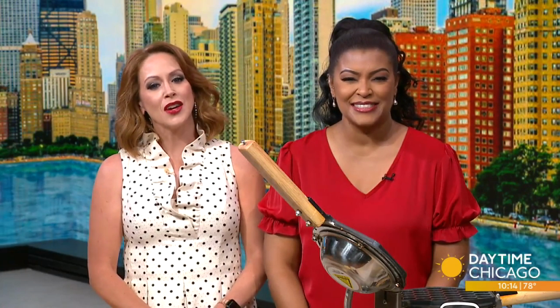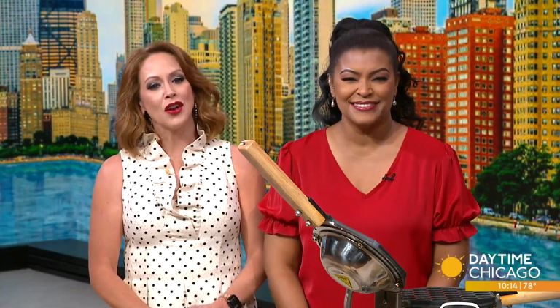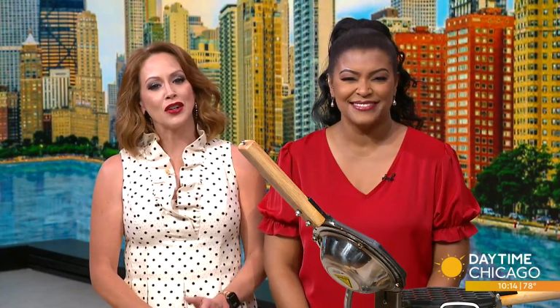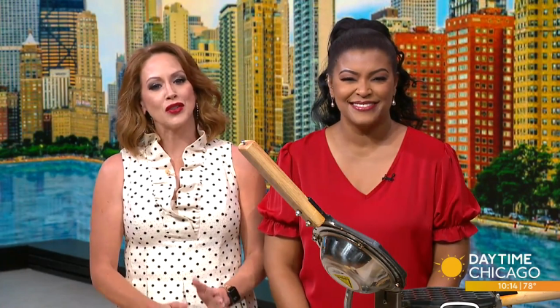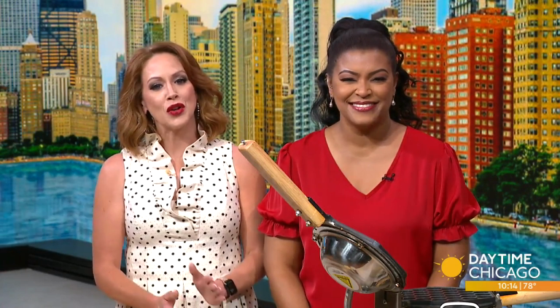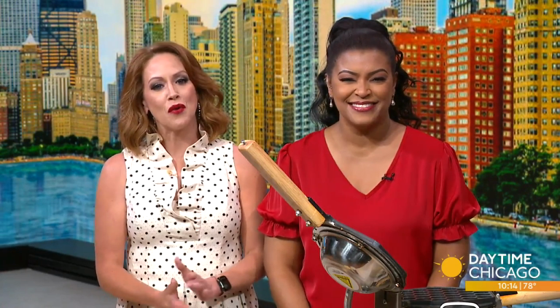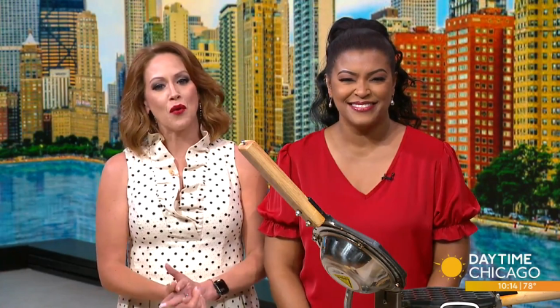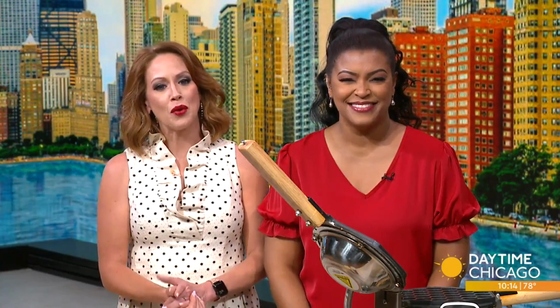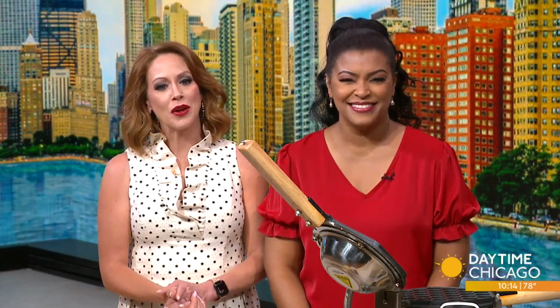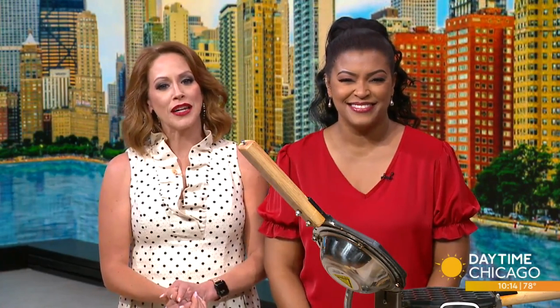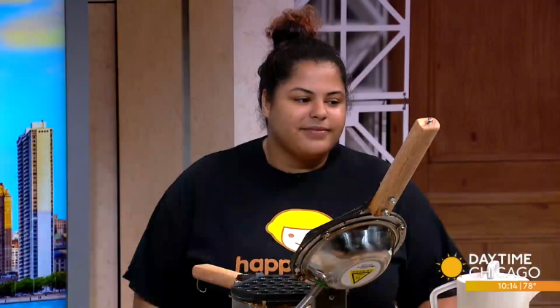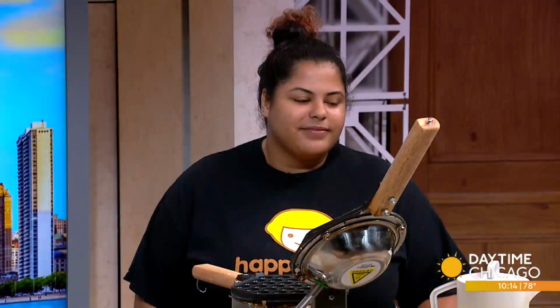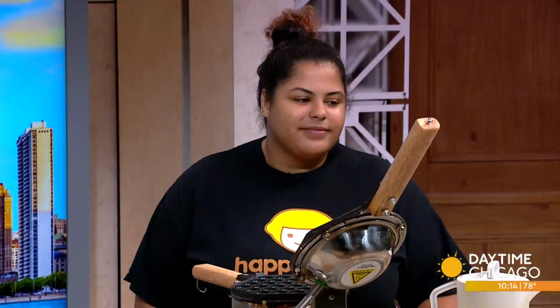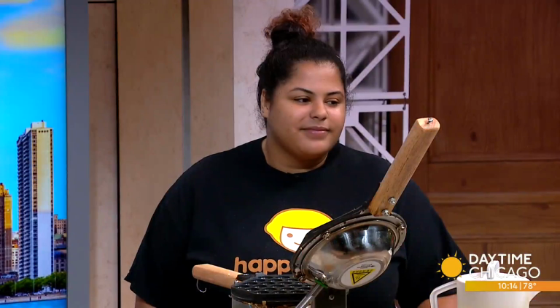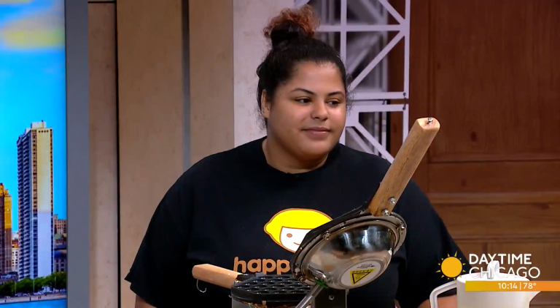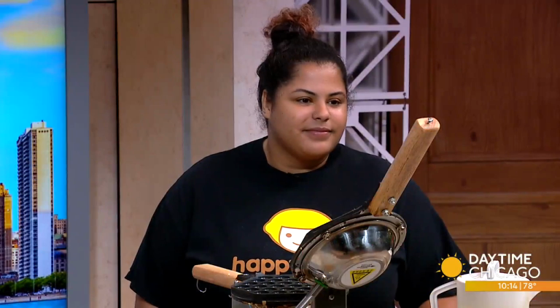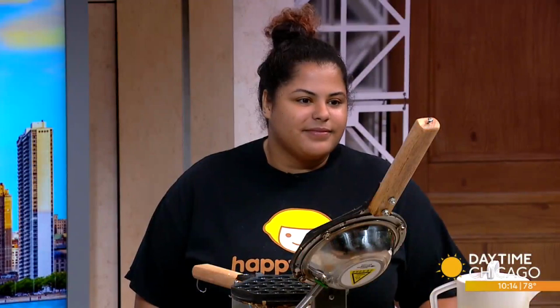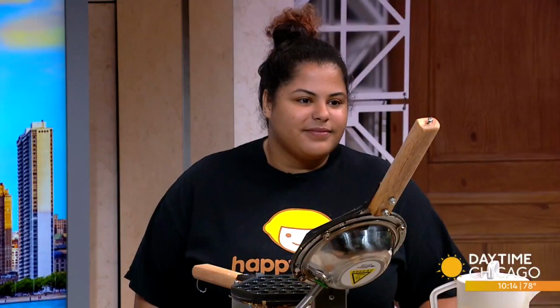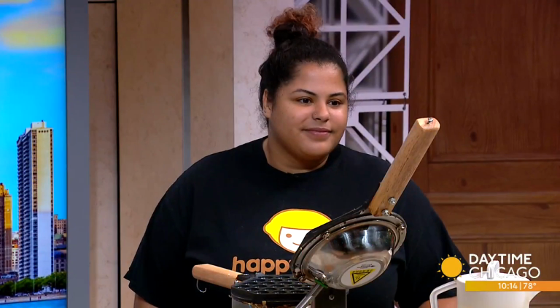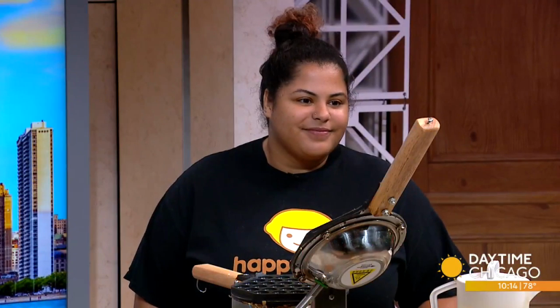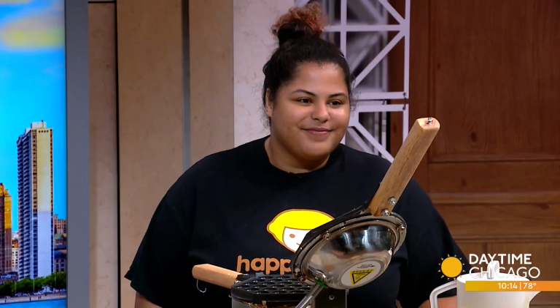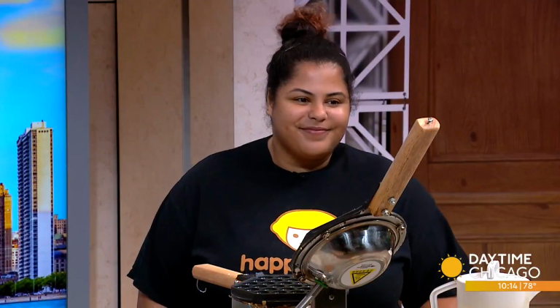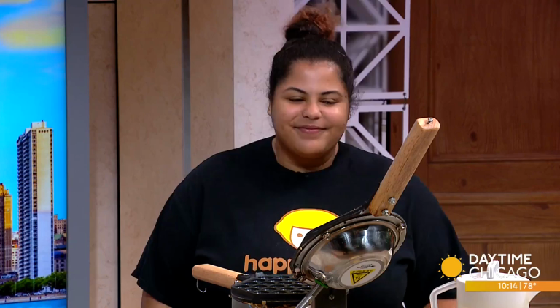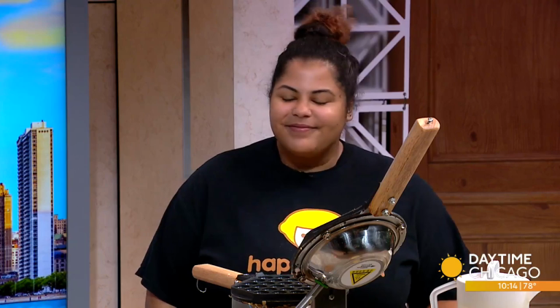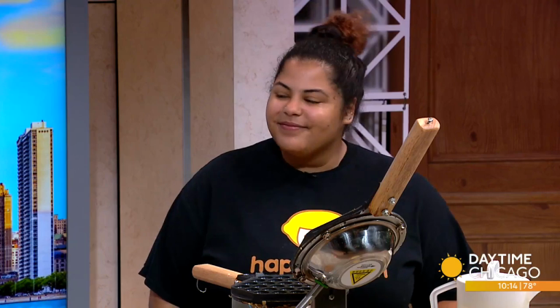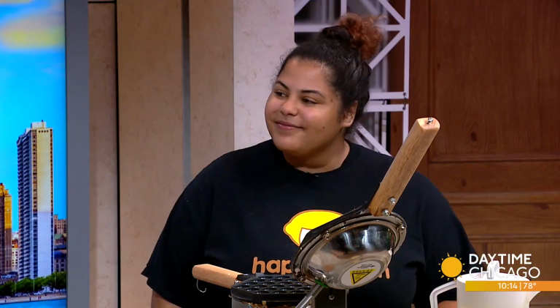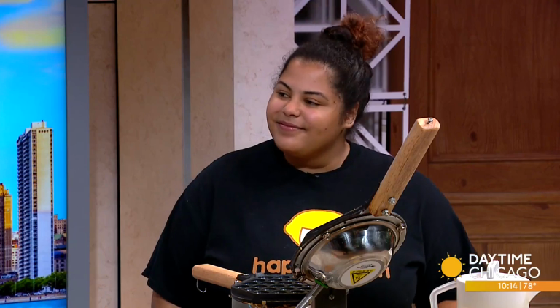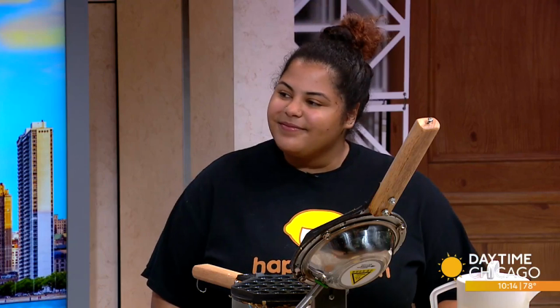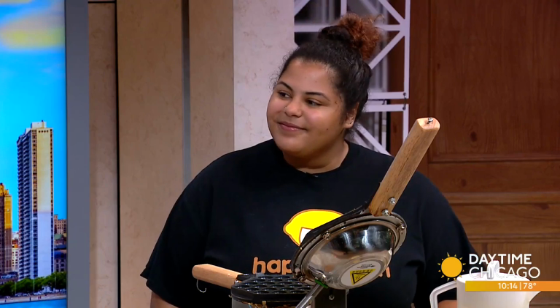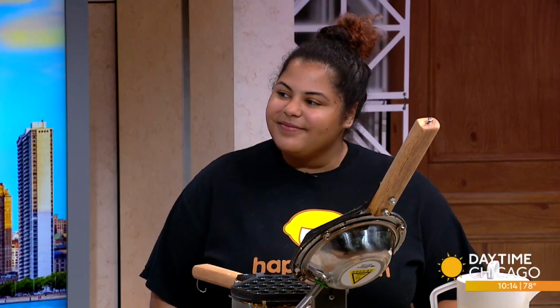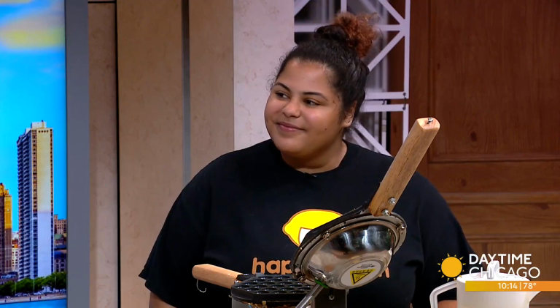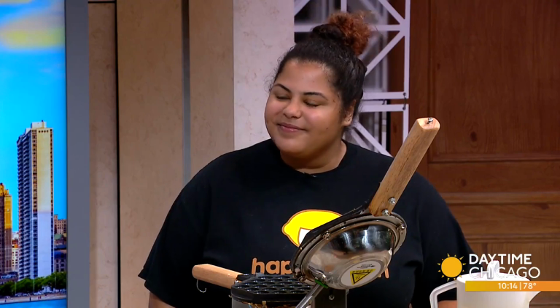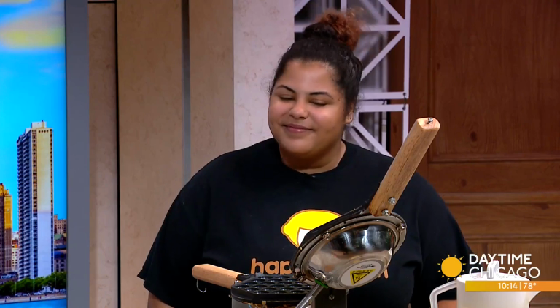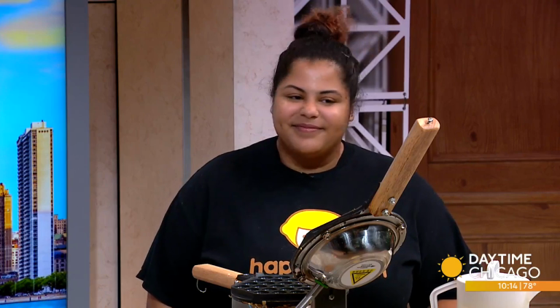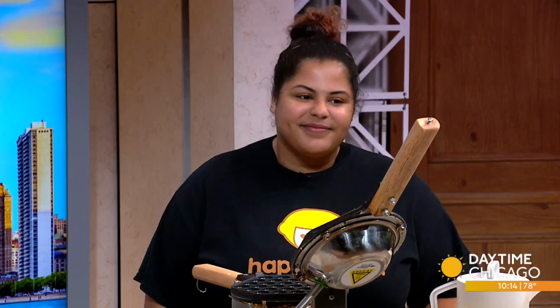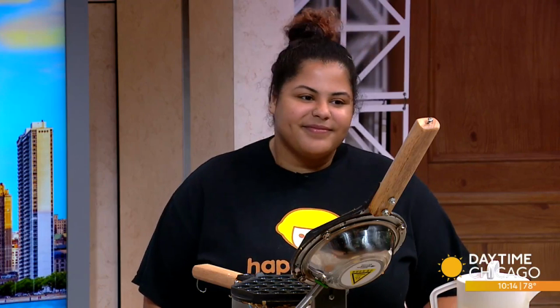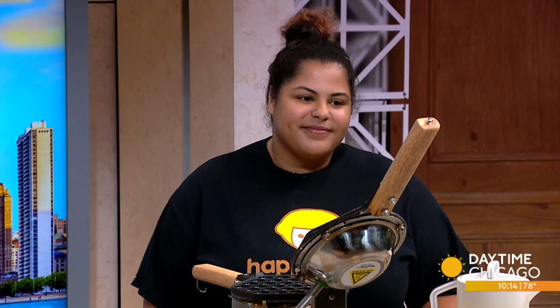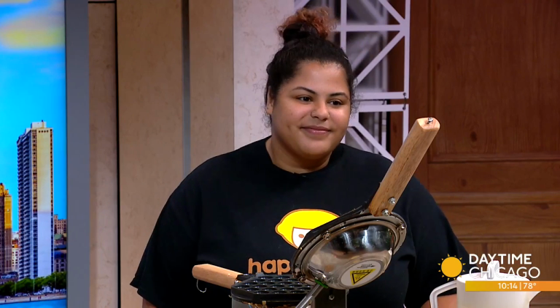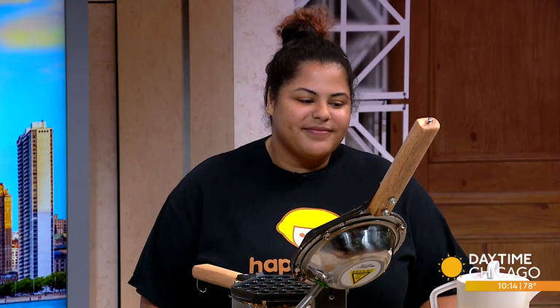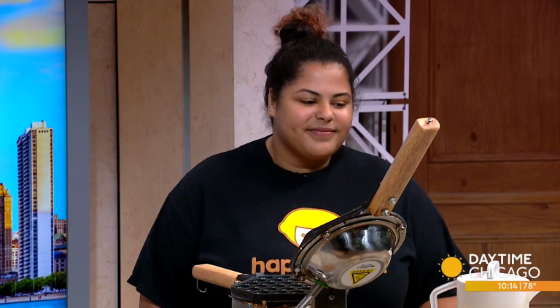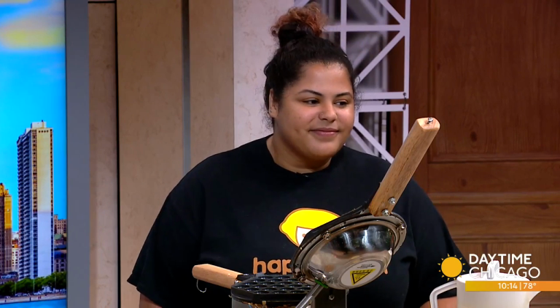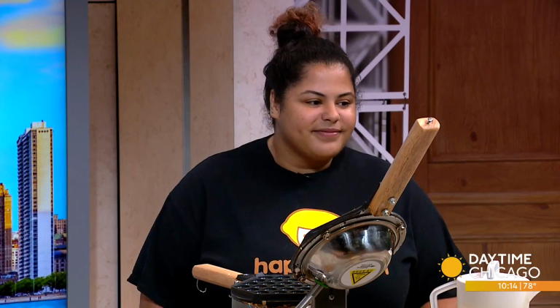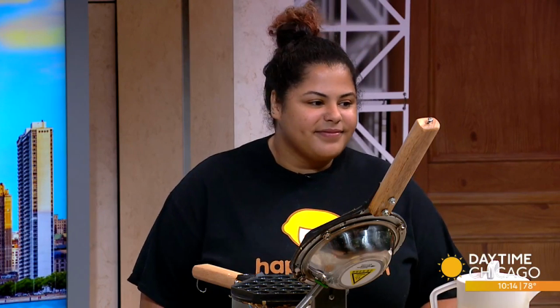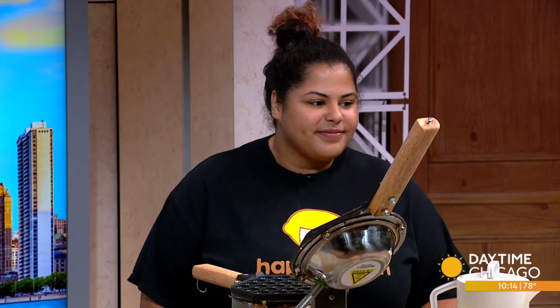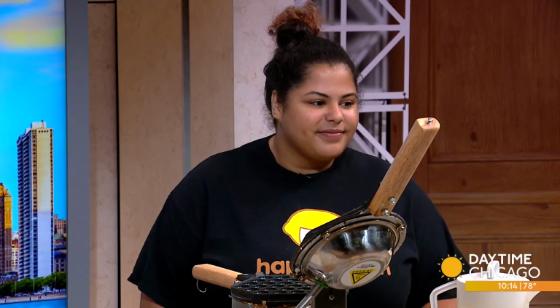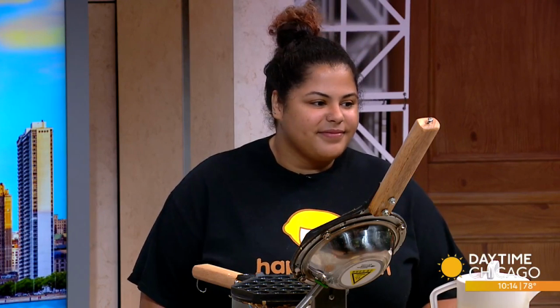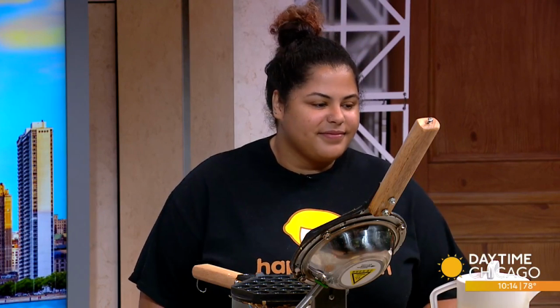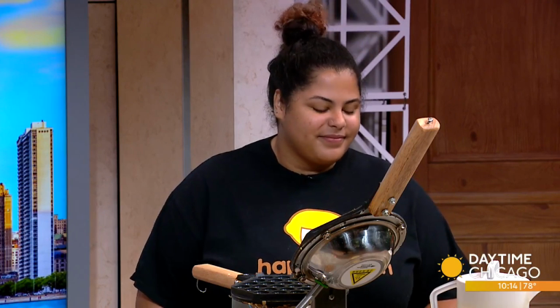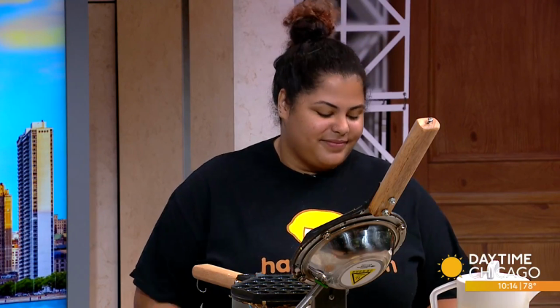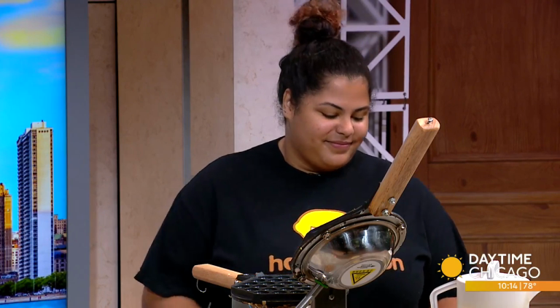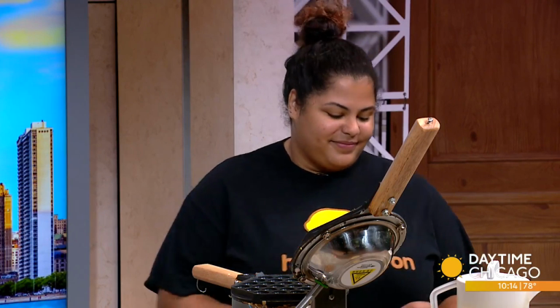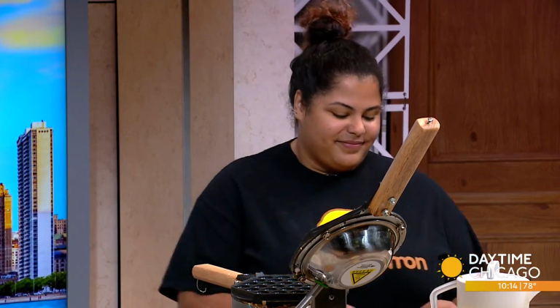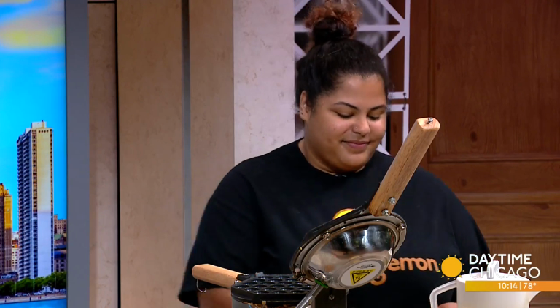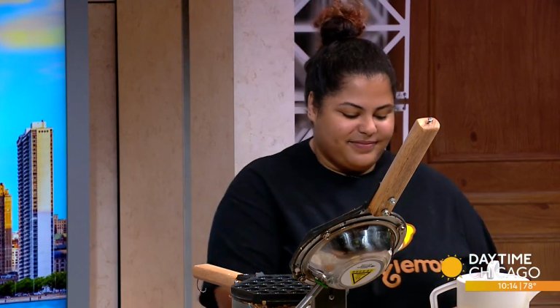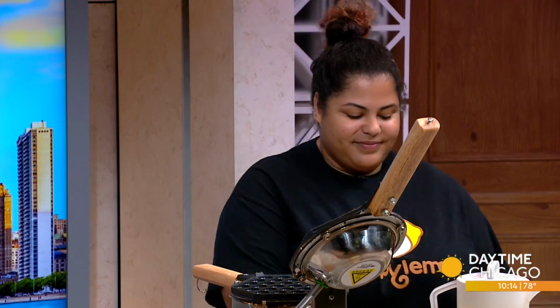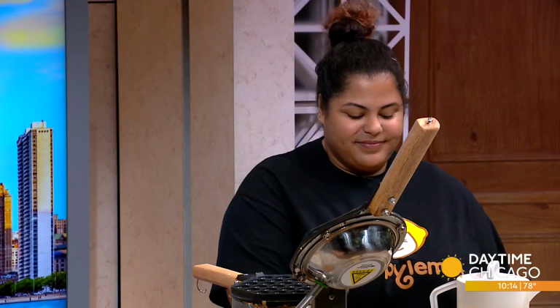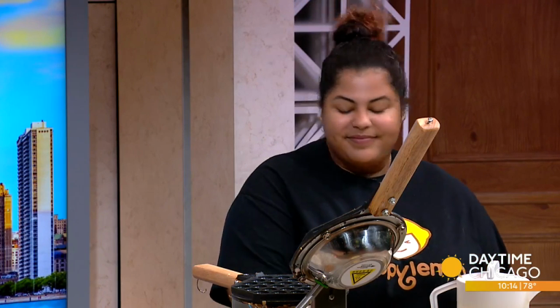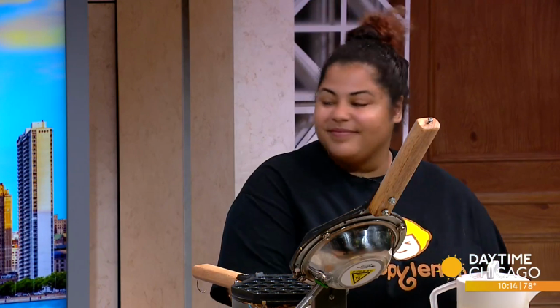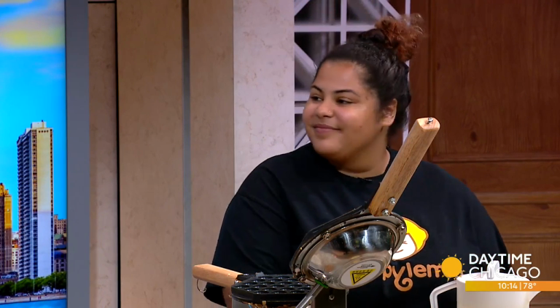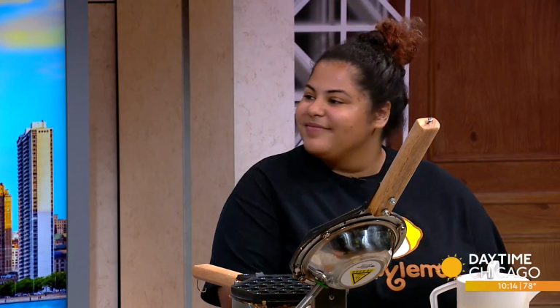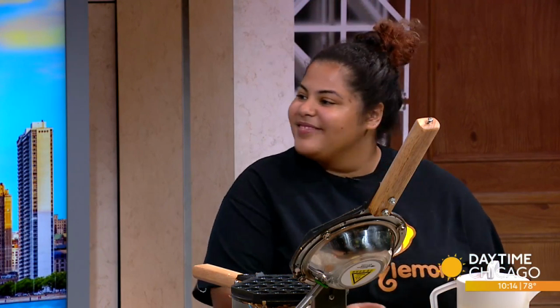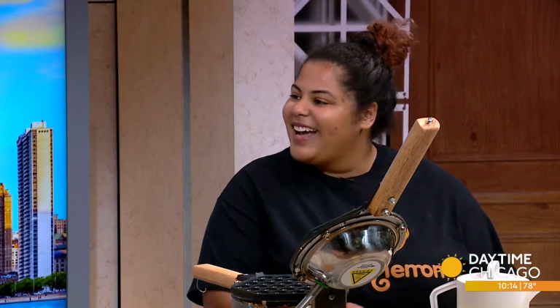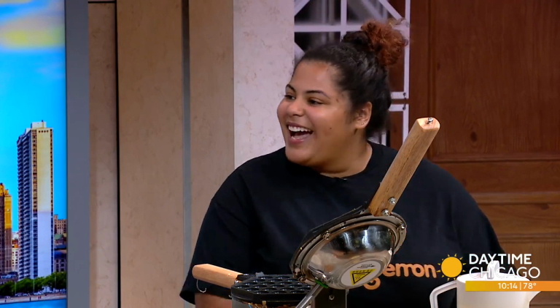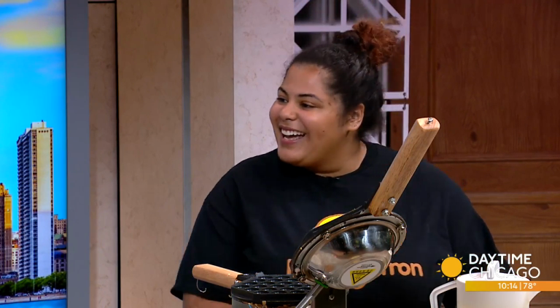Here in our Studio 41 kitchen to break down the Oreo bubble waffle is store manager Ashley Ellis. Thank you for being here. Hi.